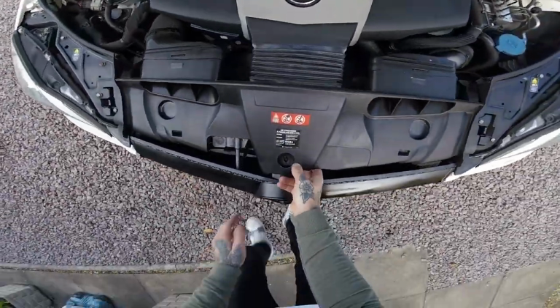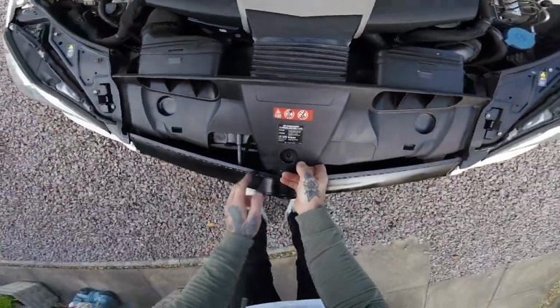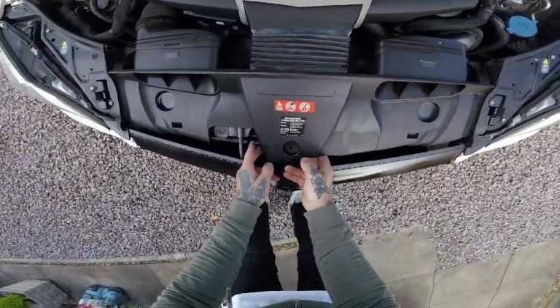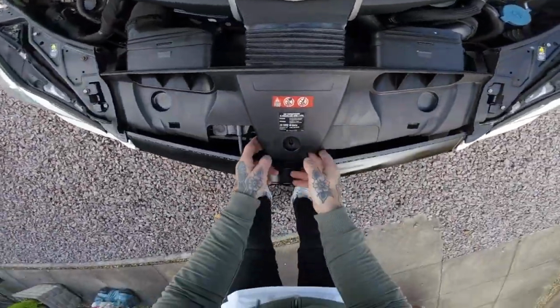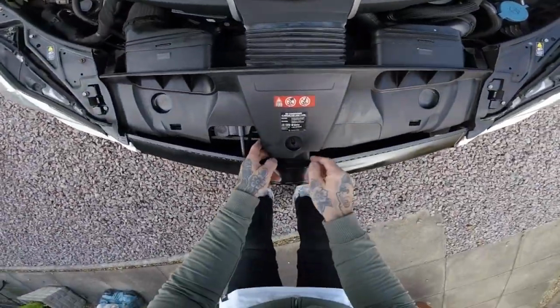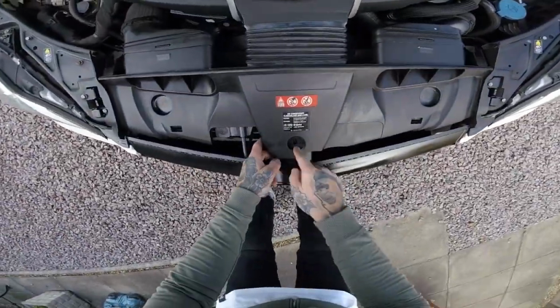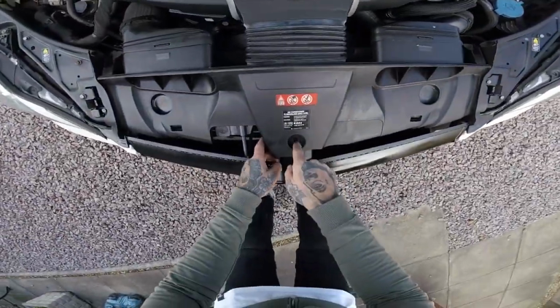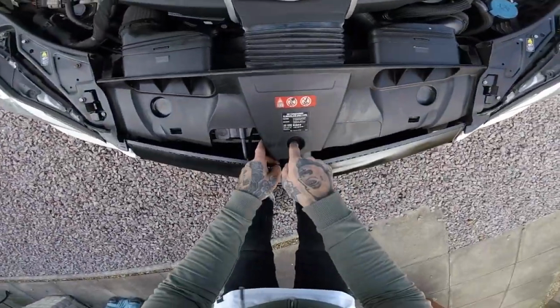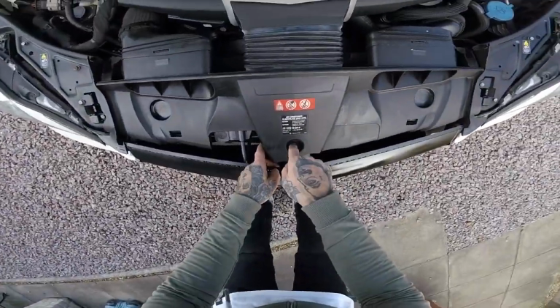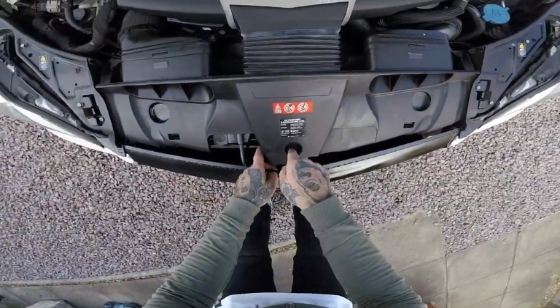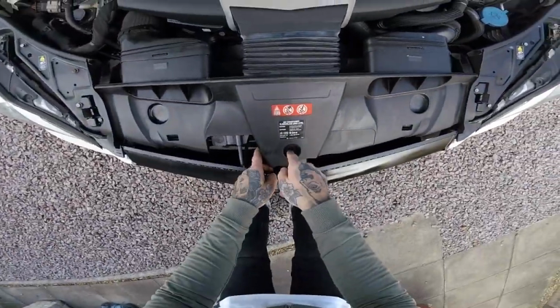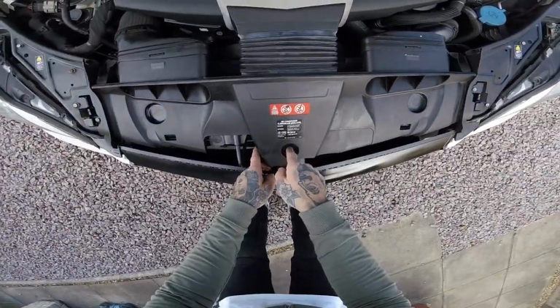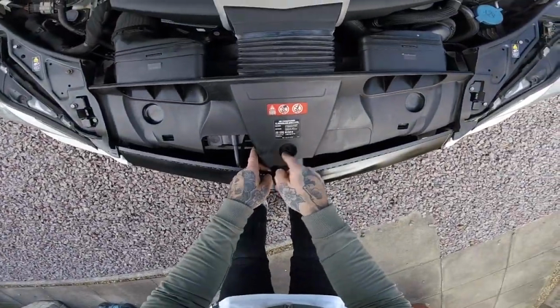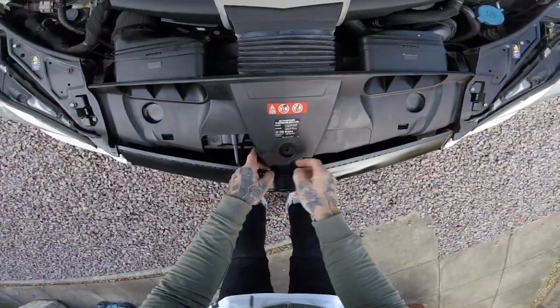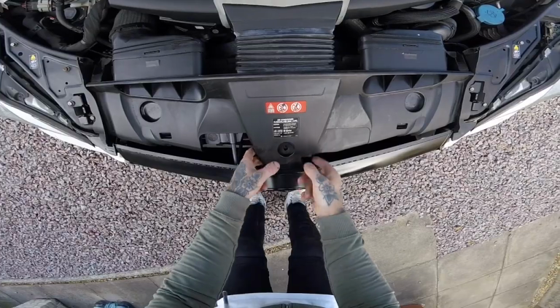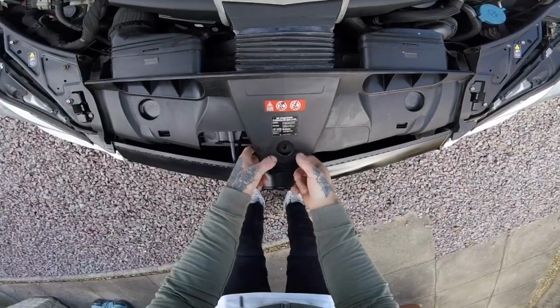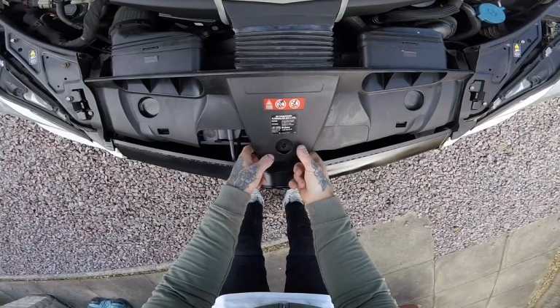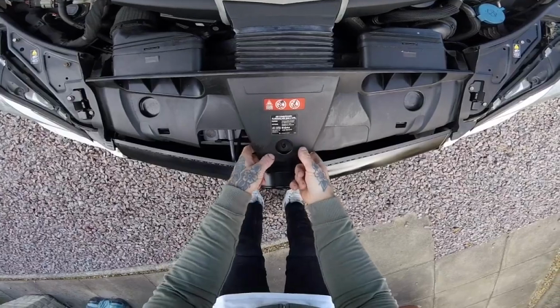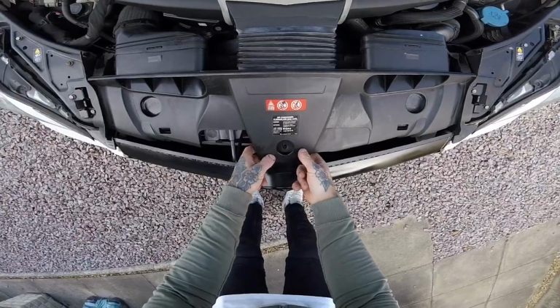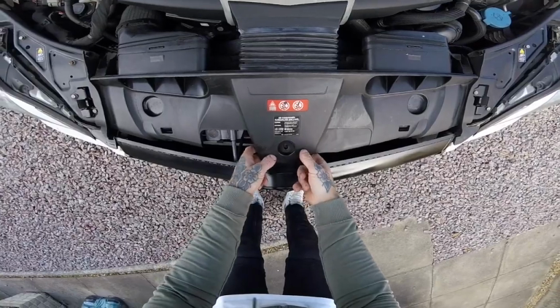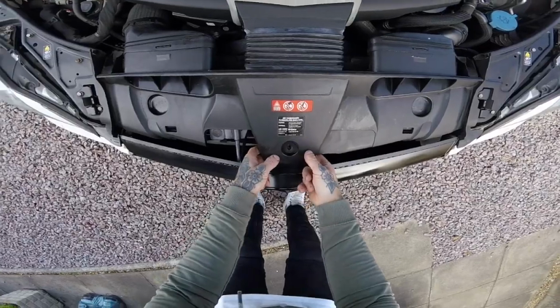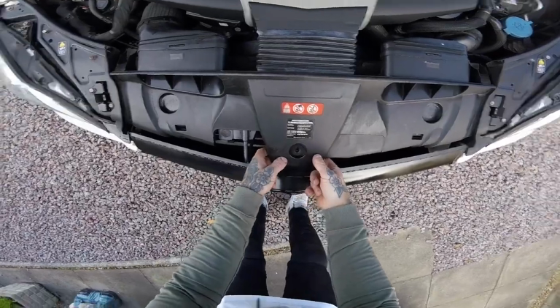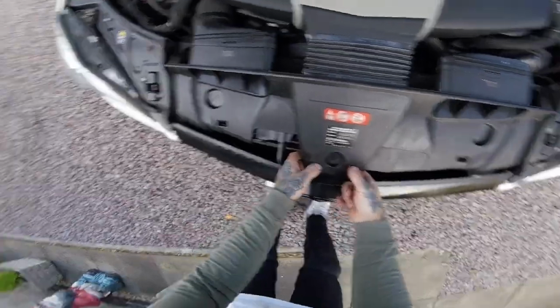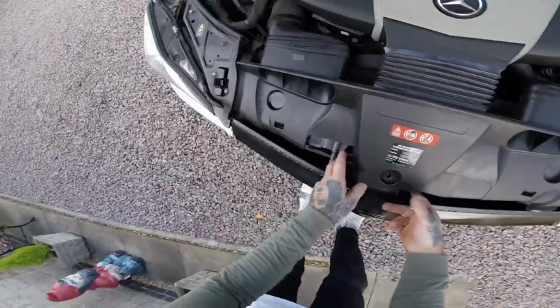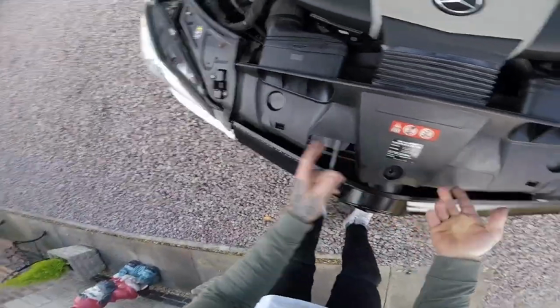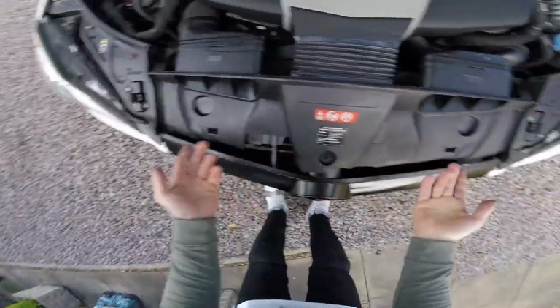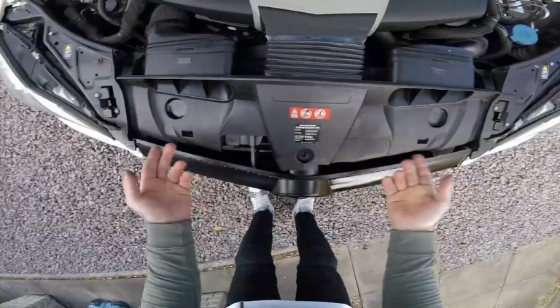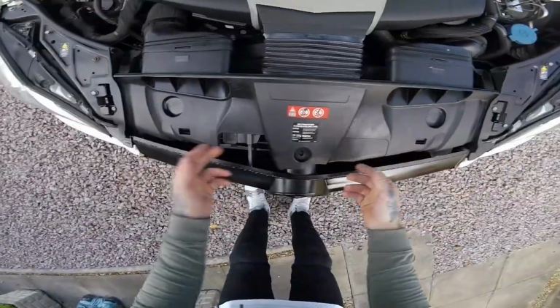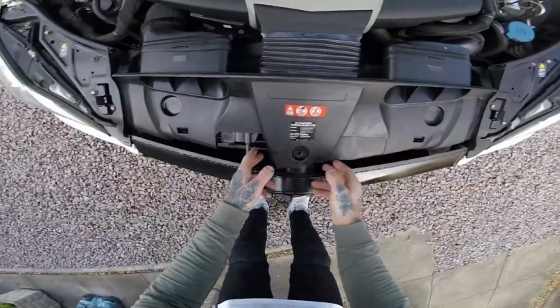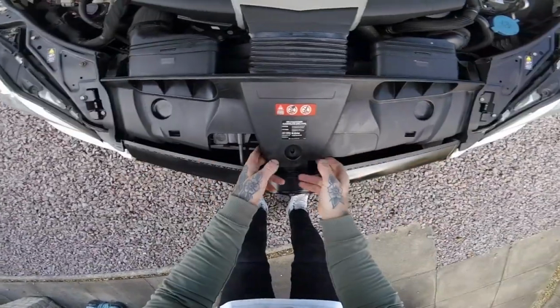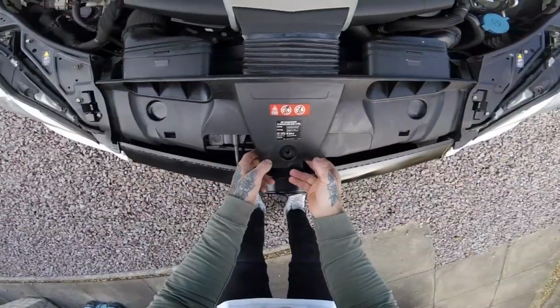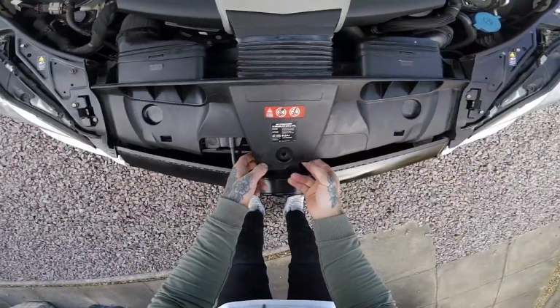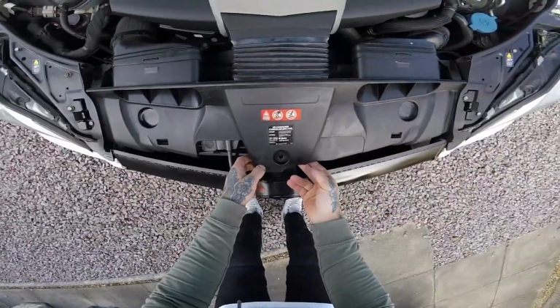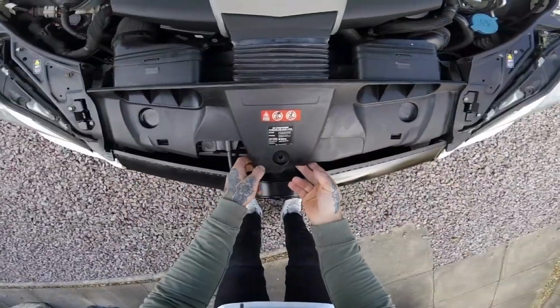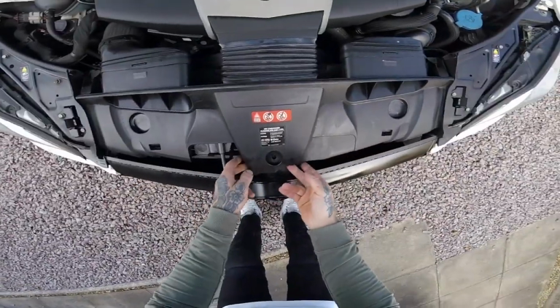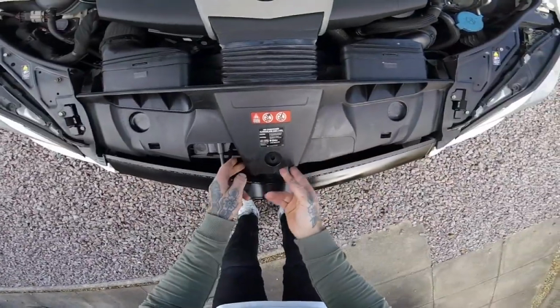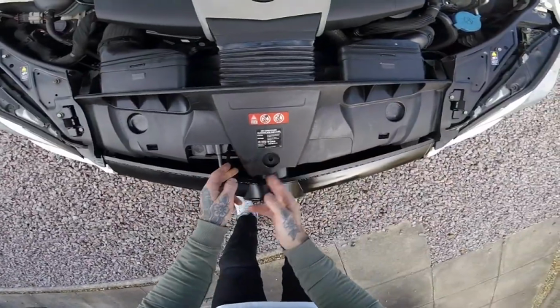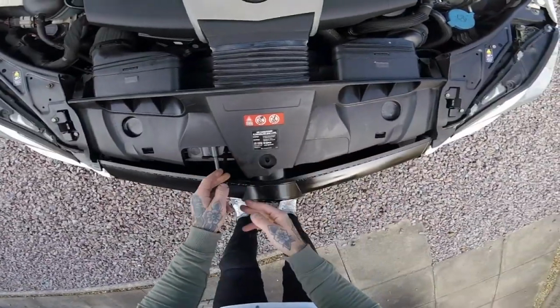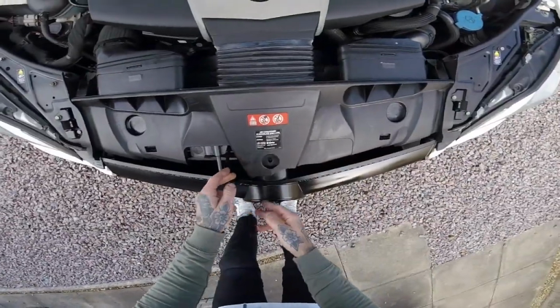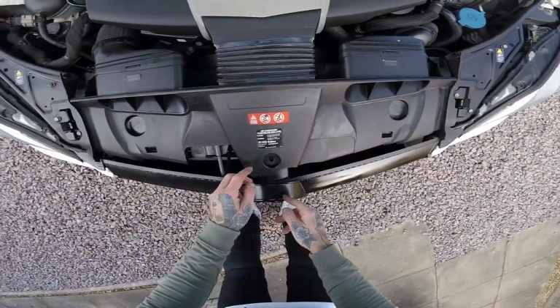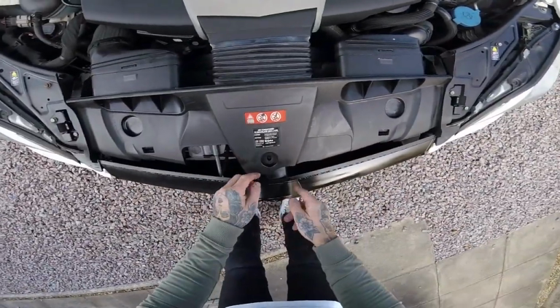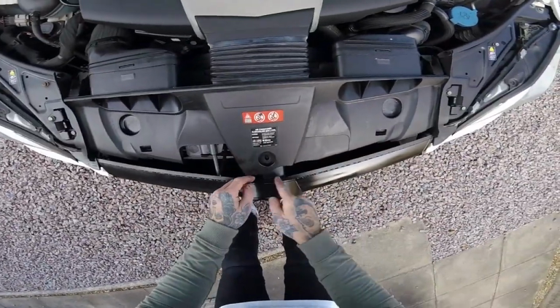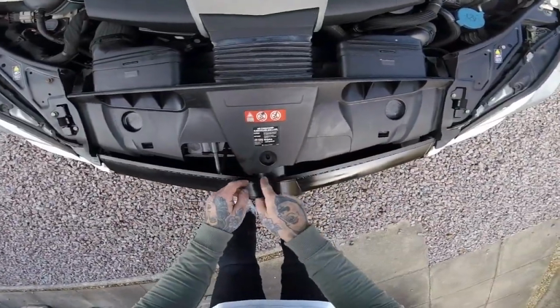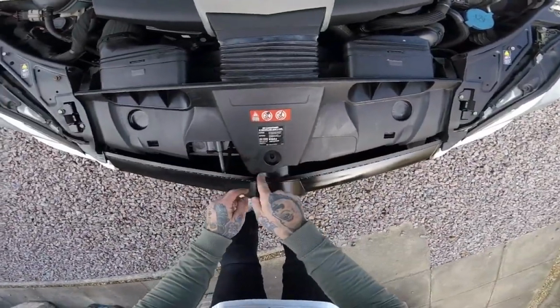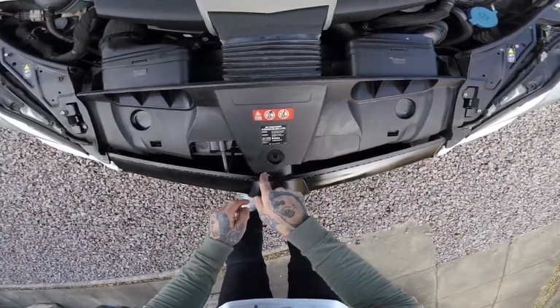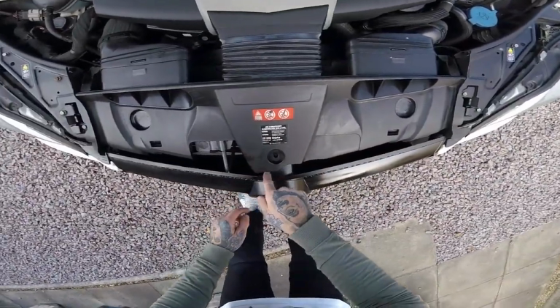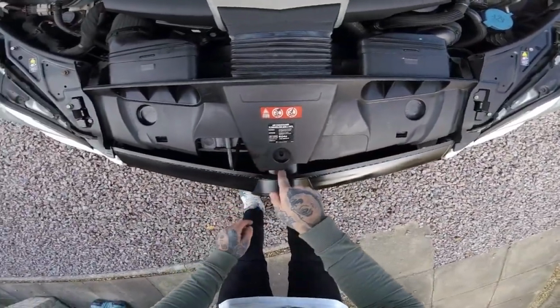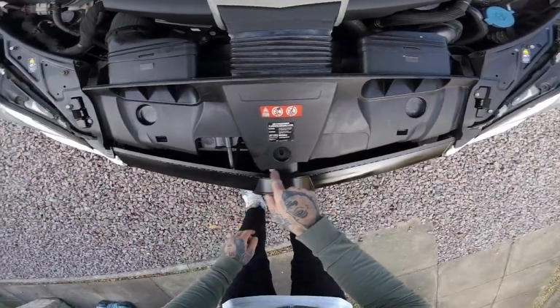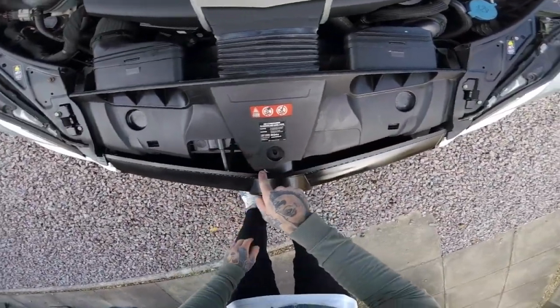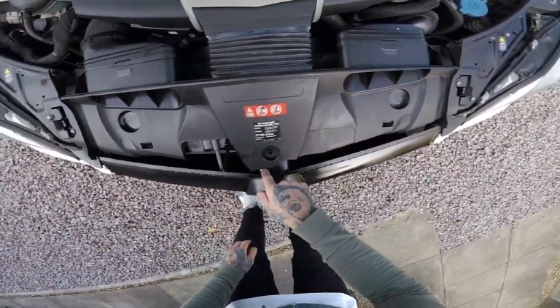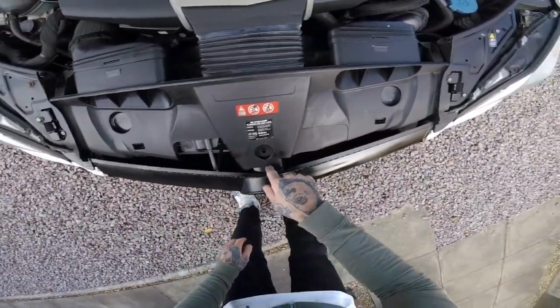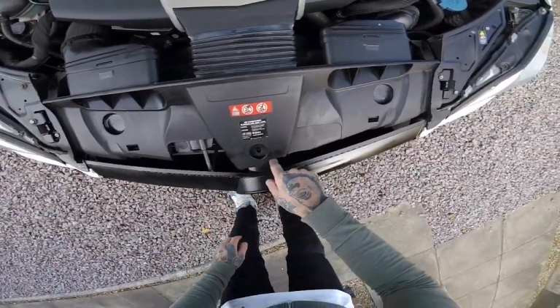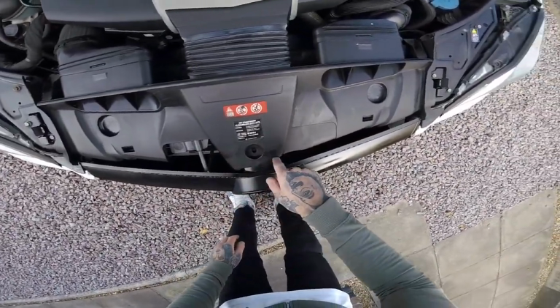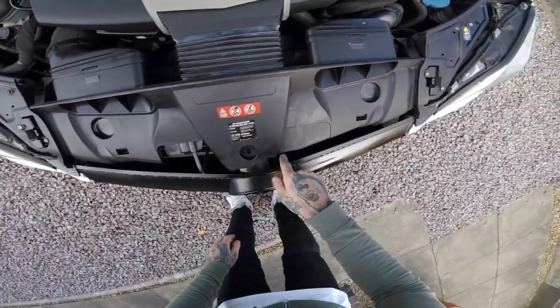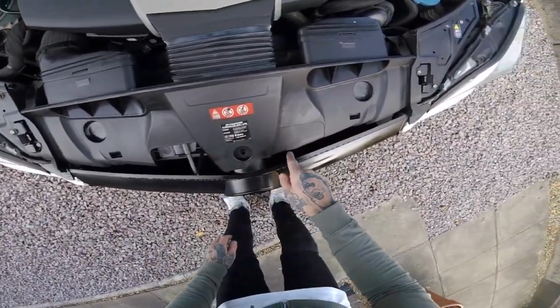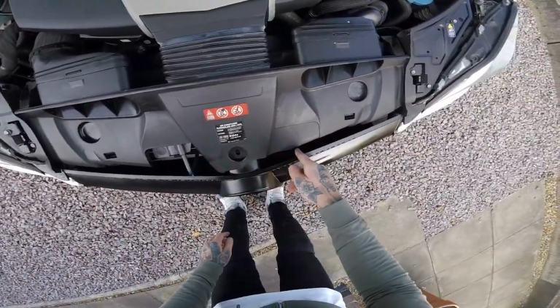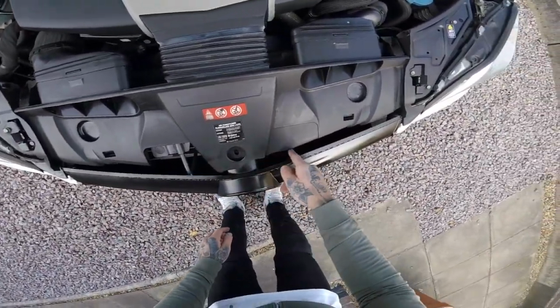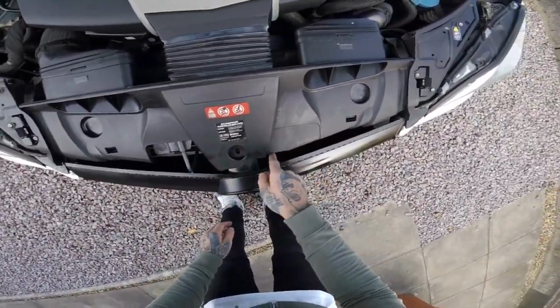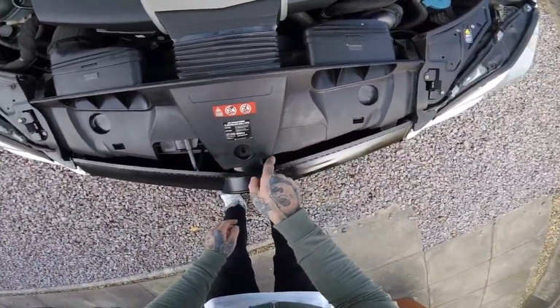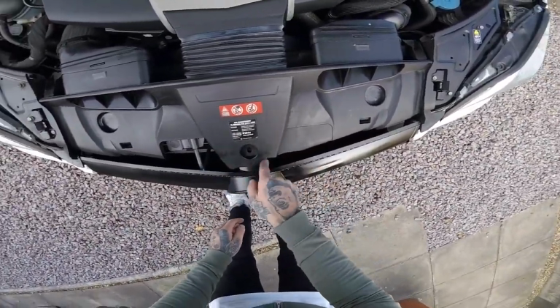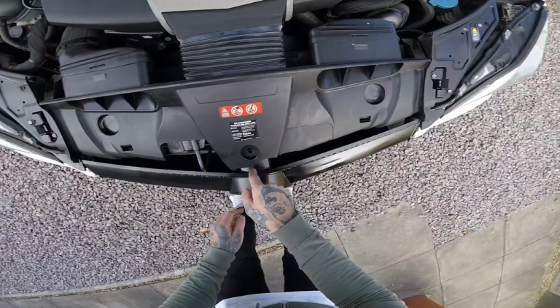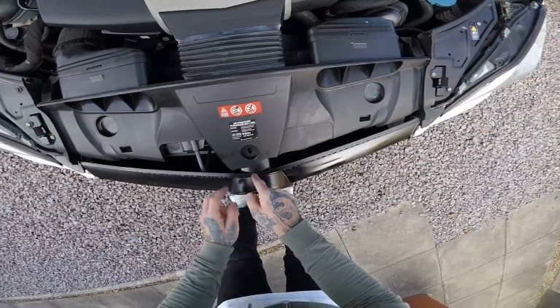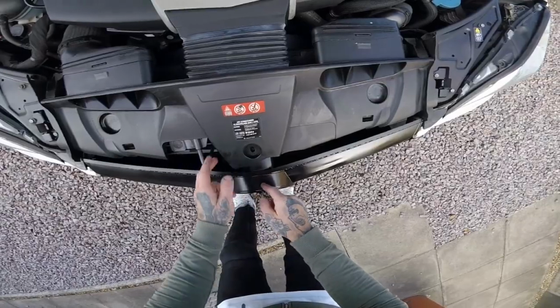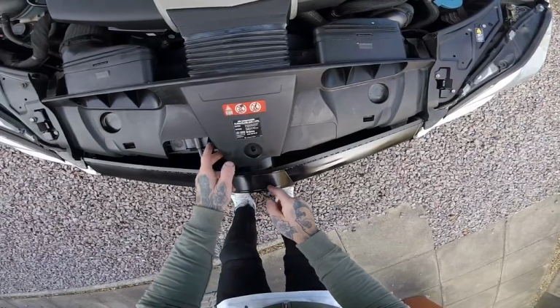I think there's supposed to be a bolt that goes in there, but it wasn't there when I took it off. I think the previous owner broke this bit.